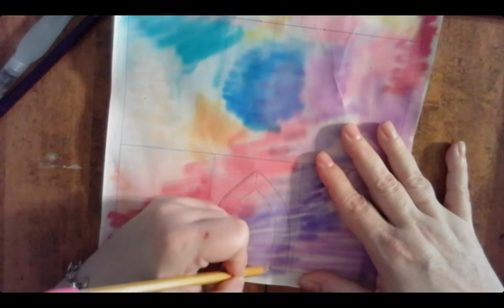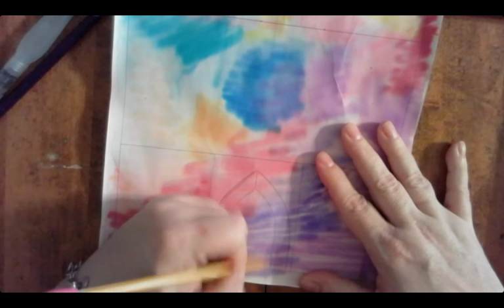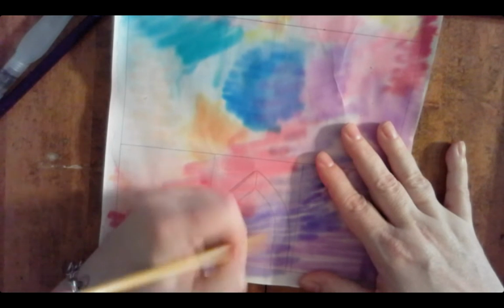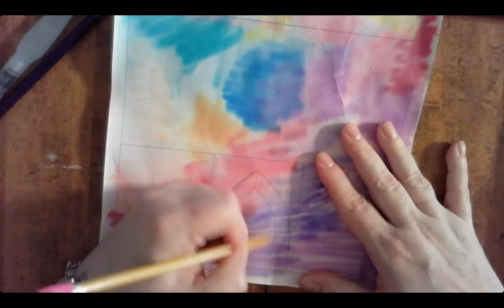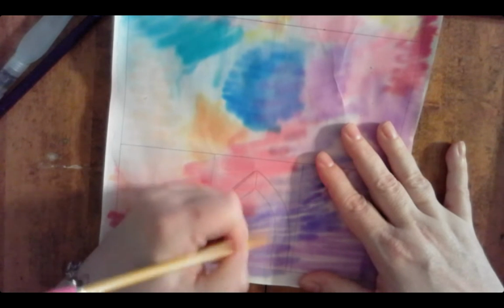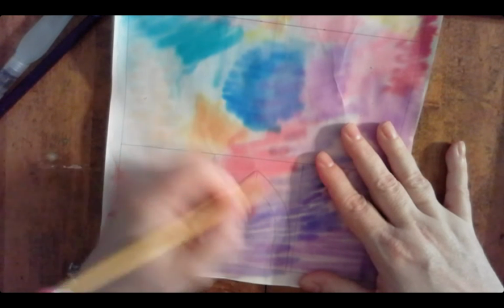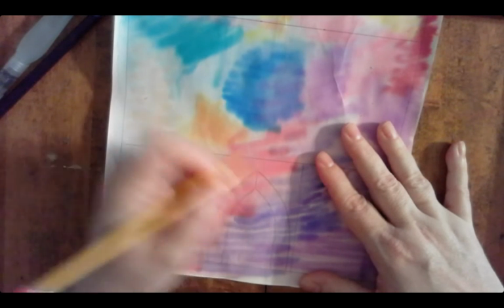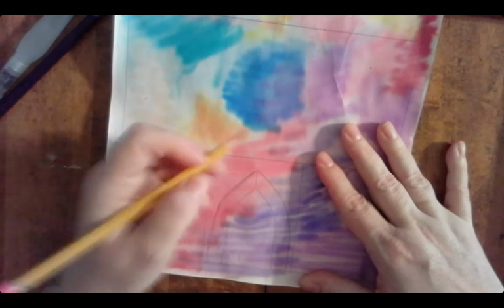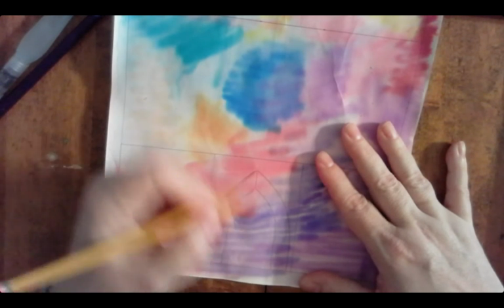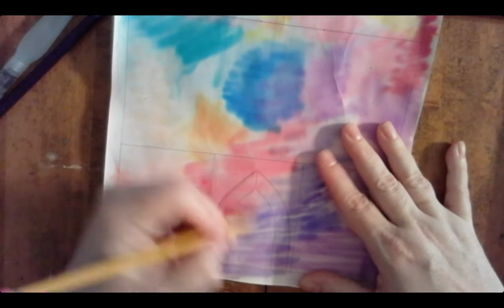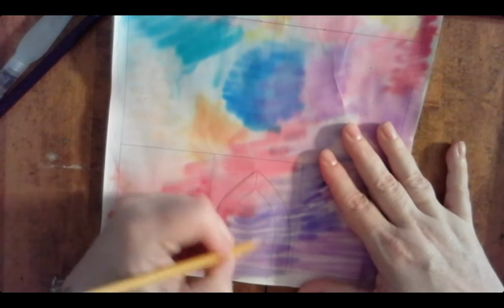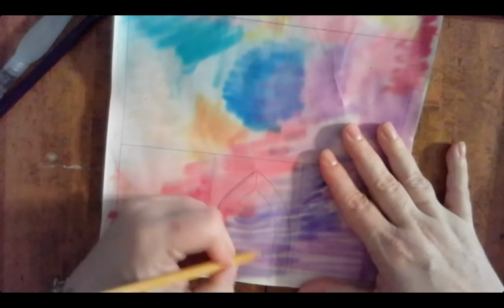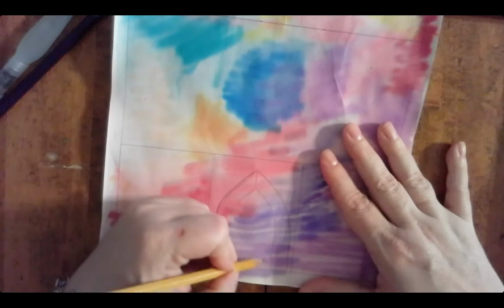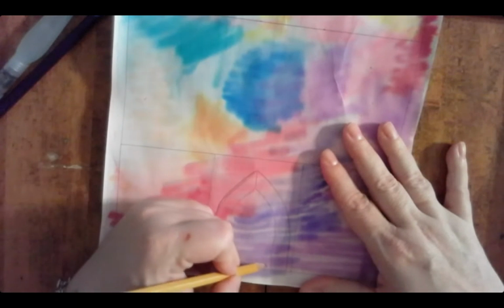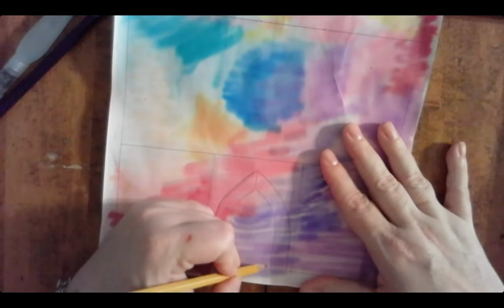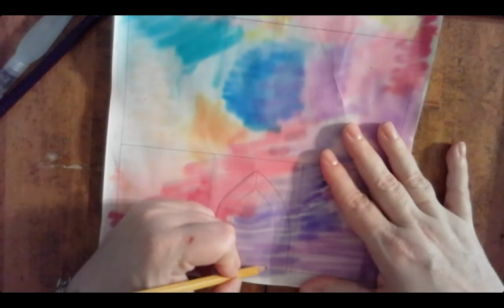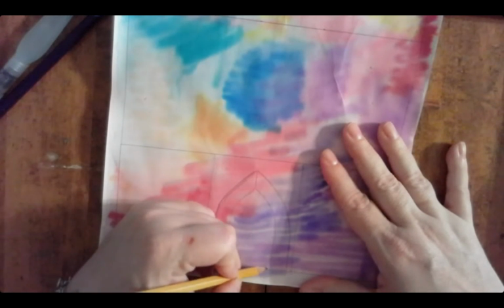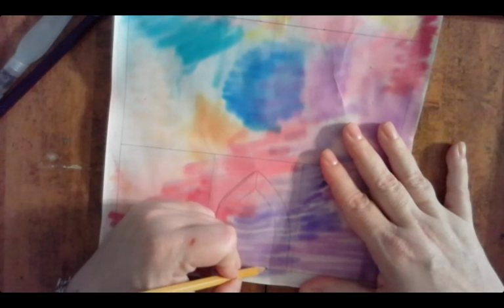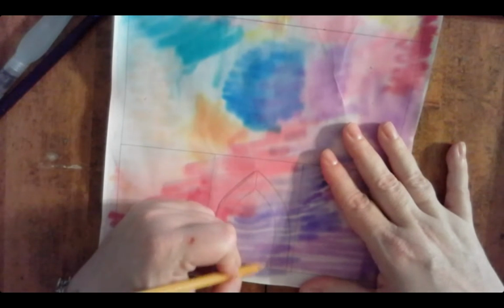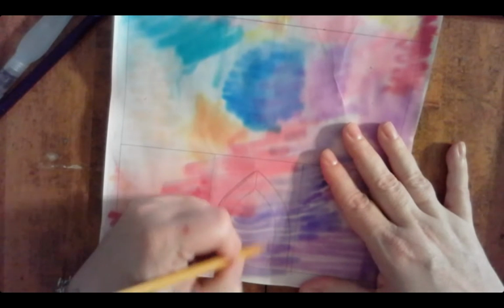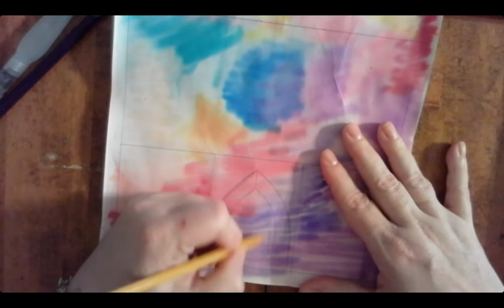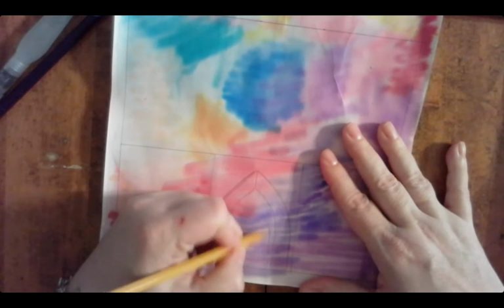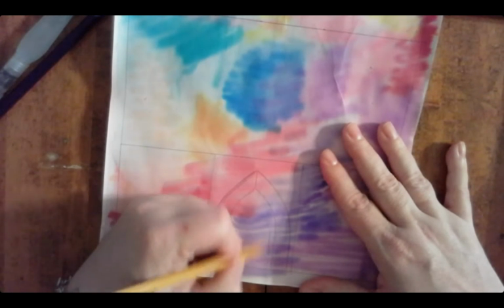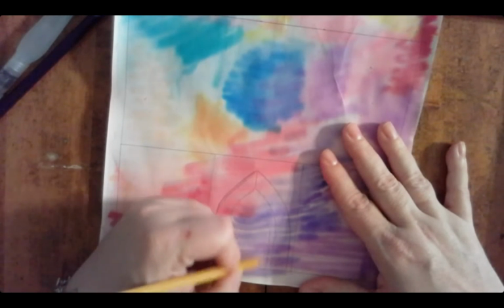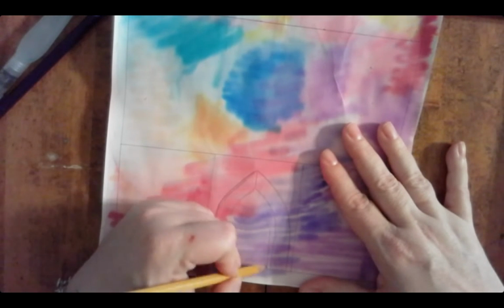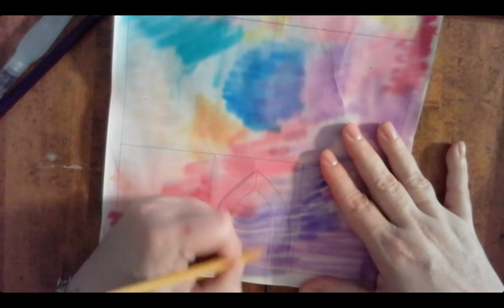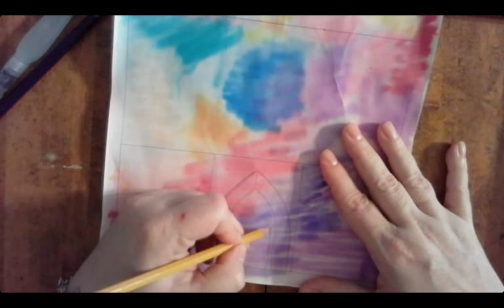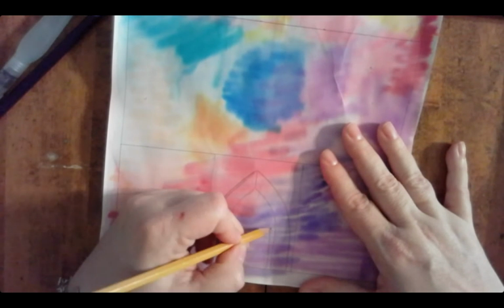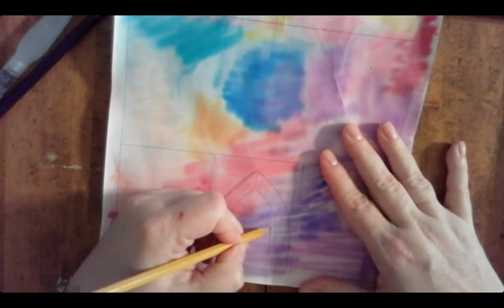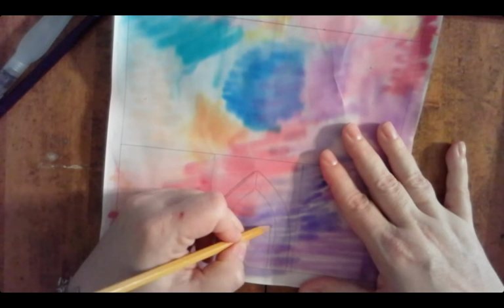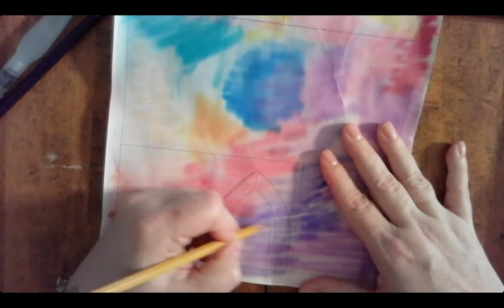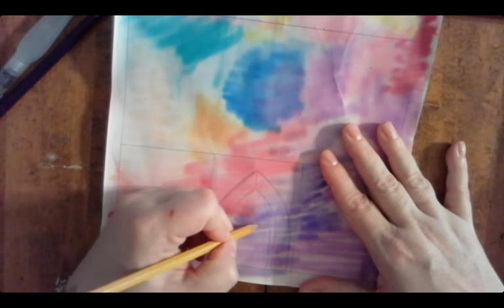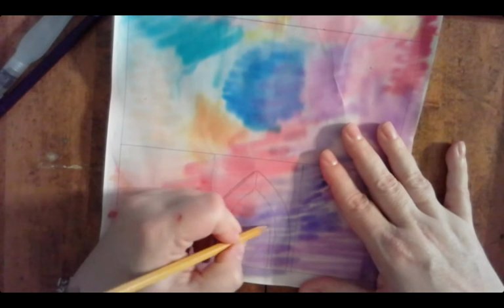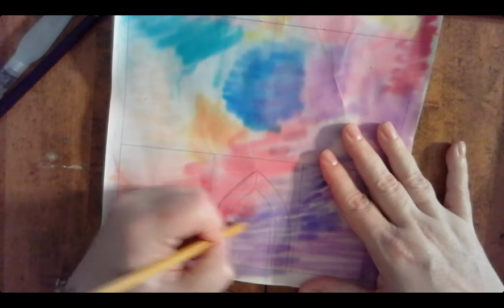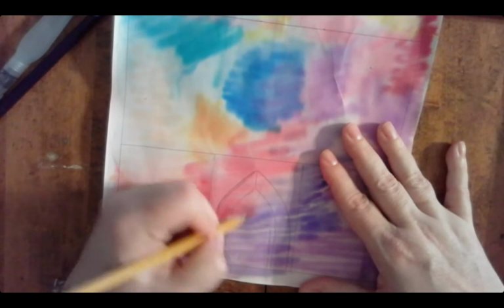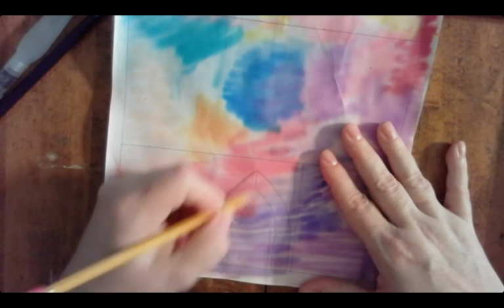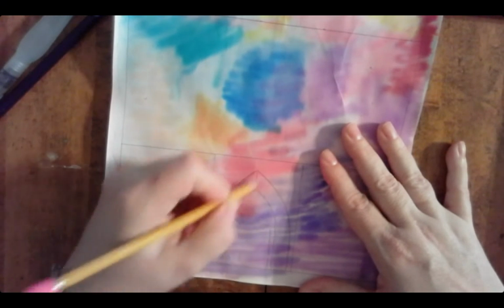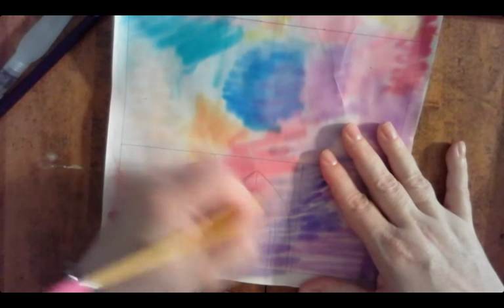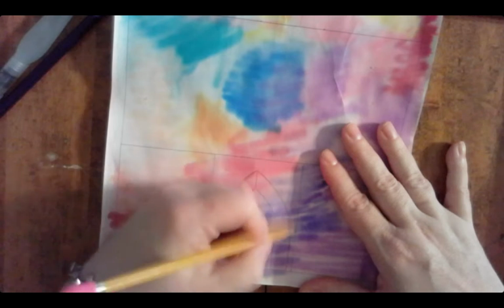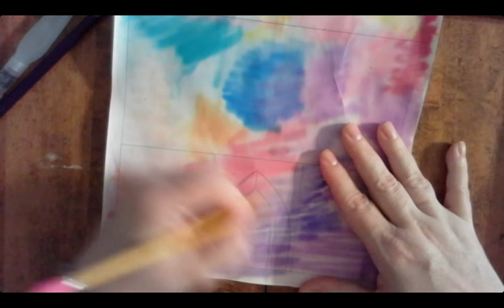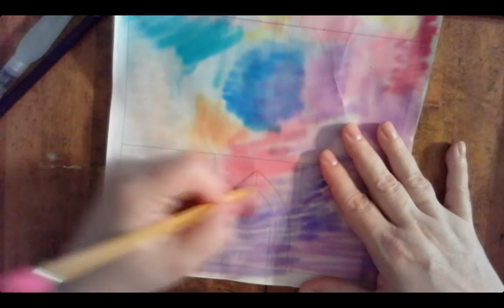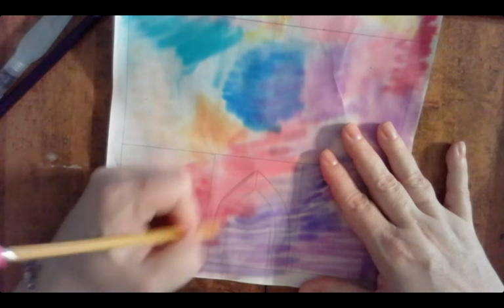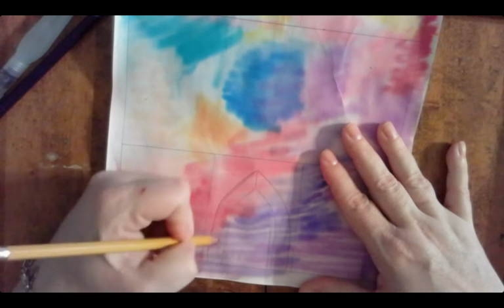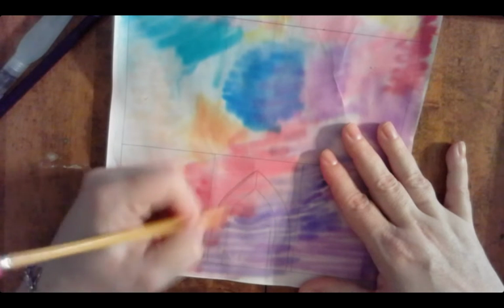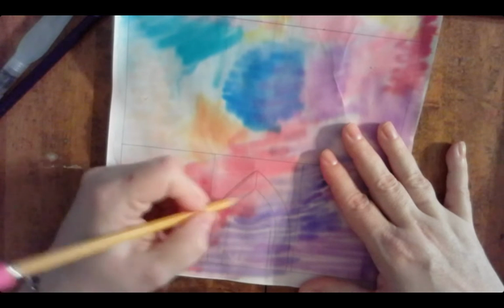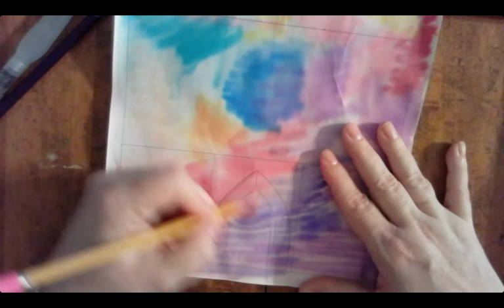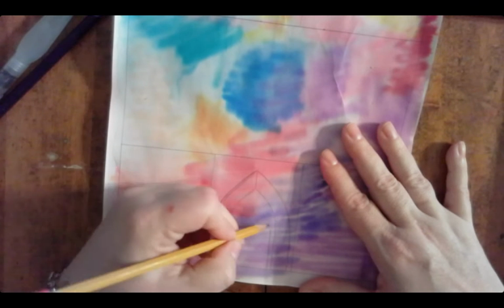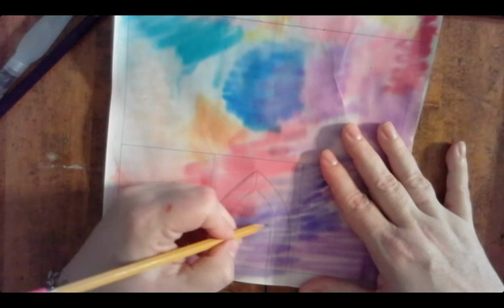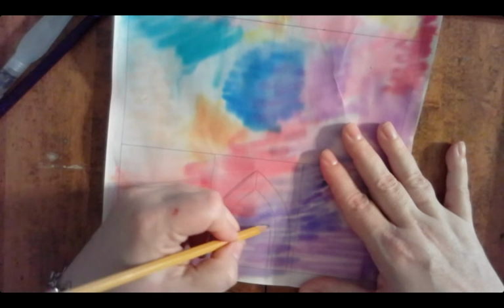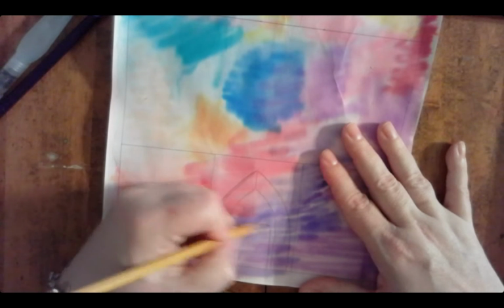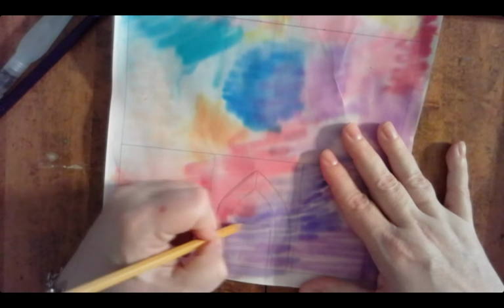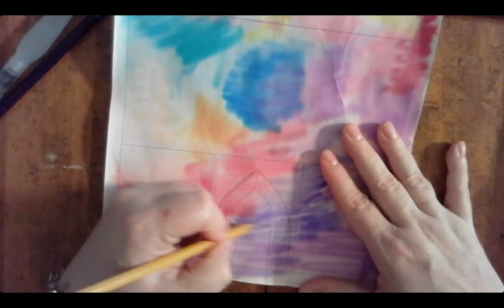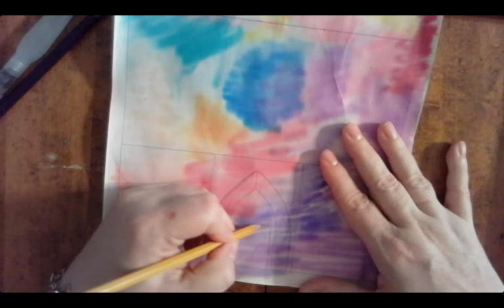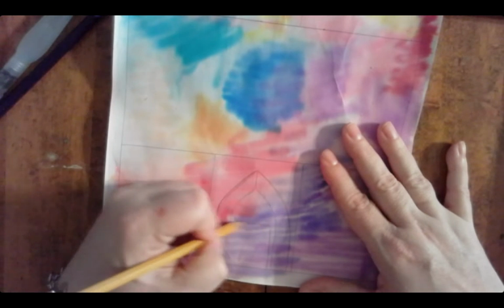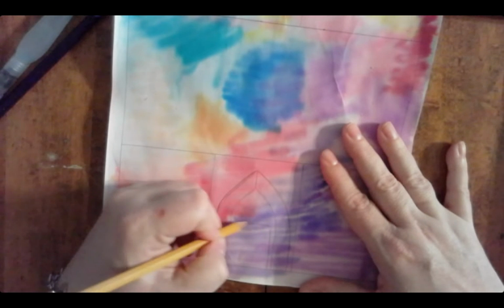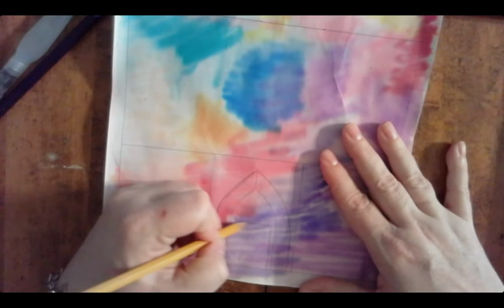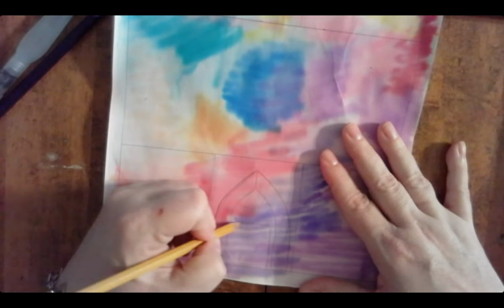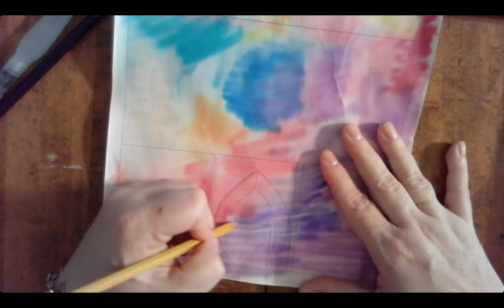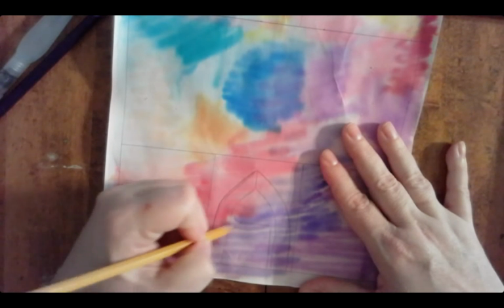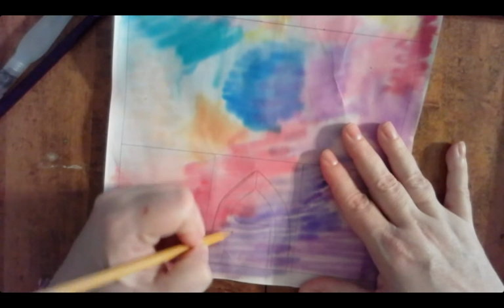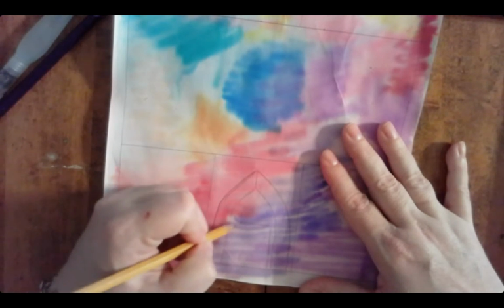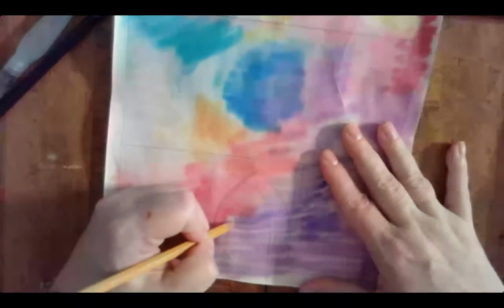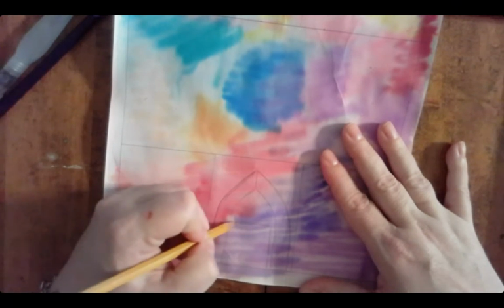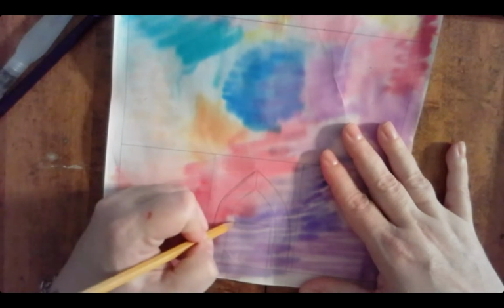As you're starting to draw the basic shapes, this is the arch for the doorway and here's the door itself.